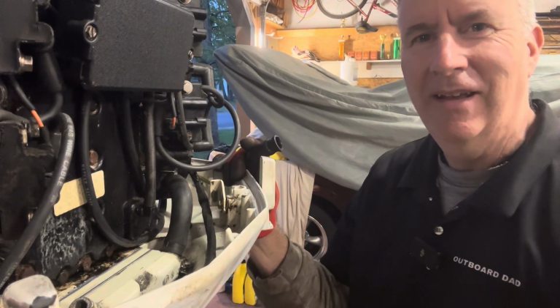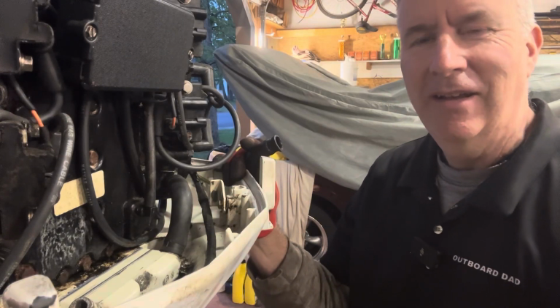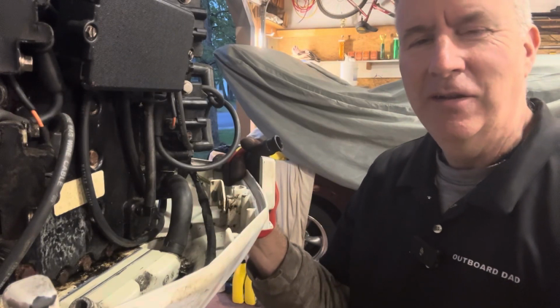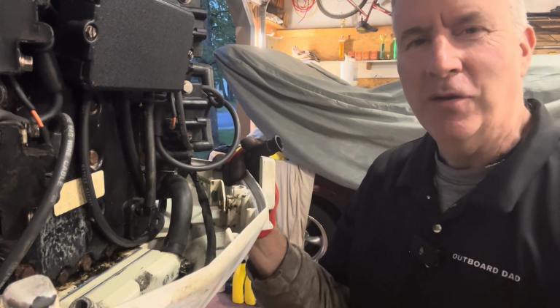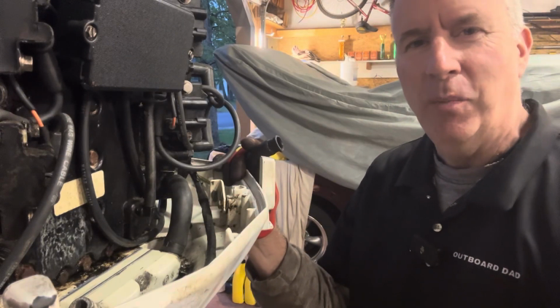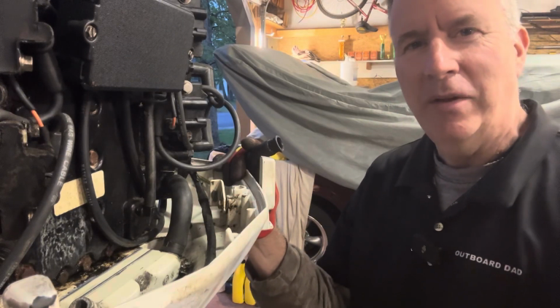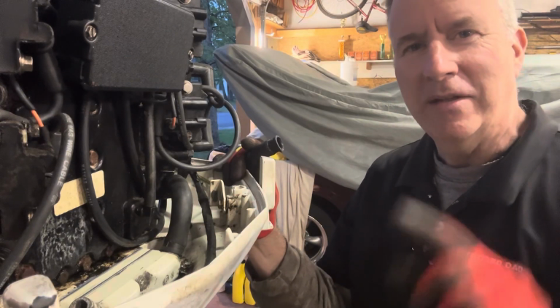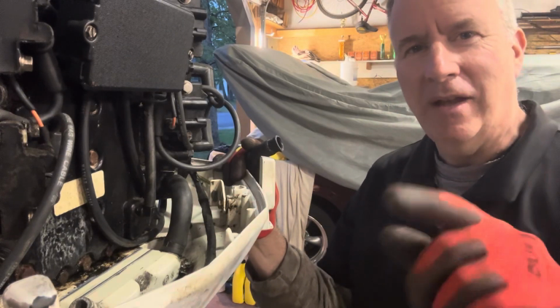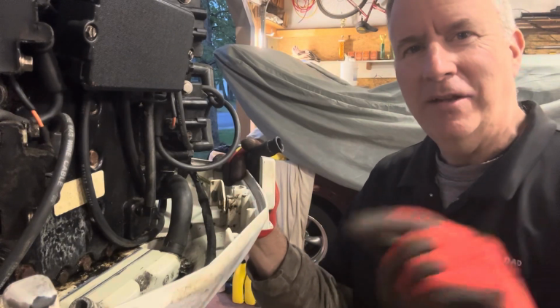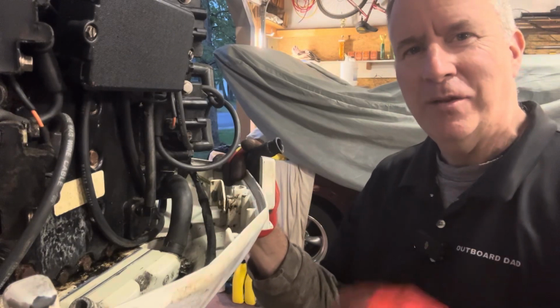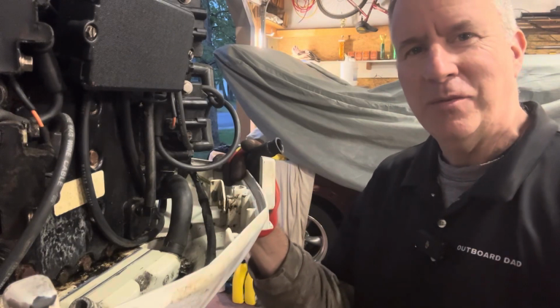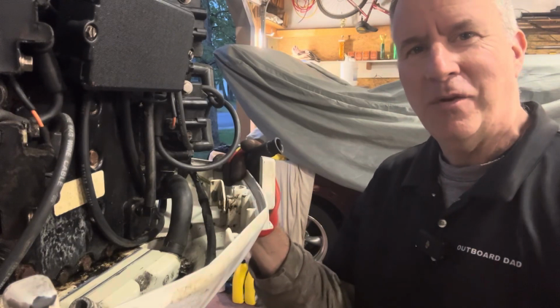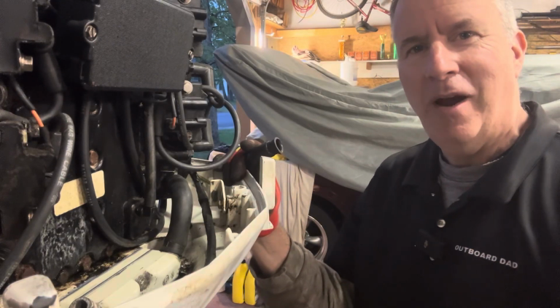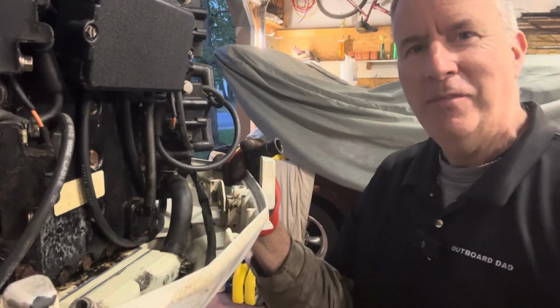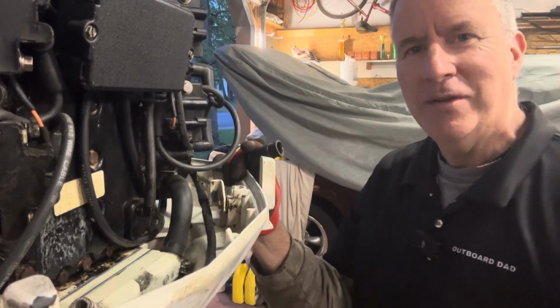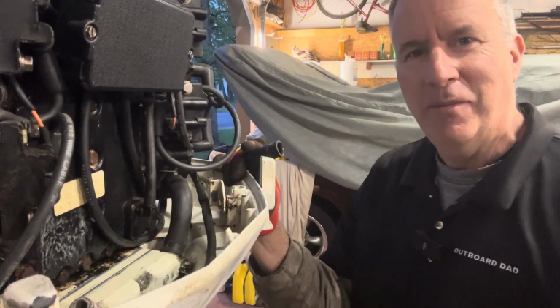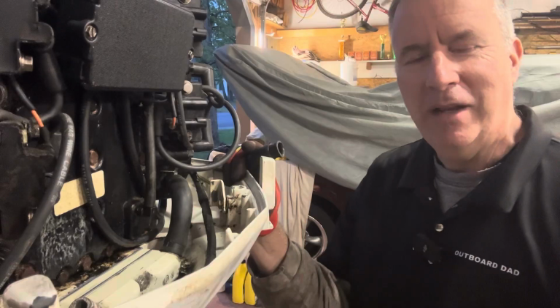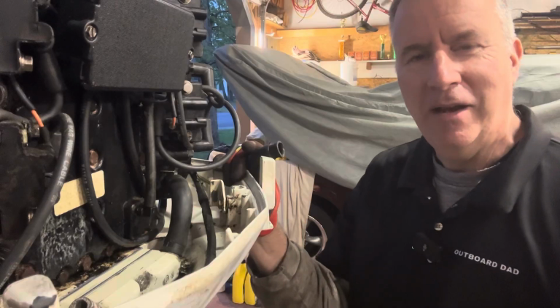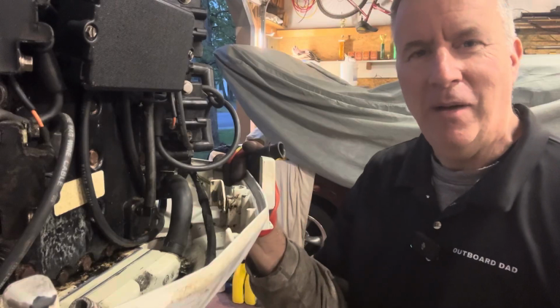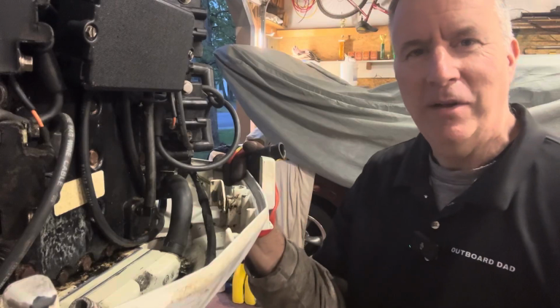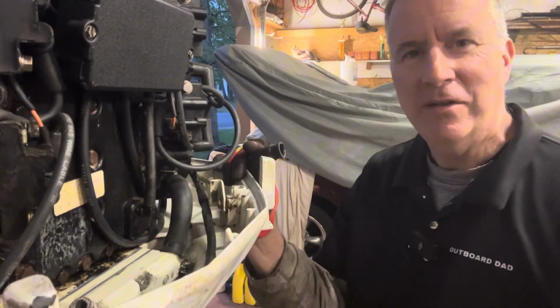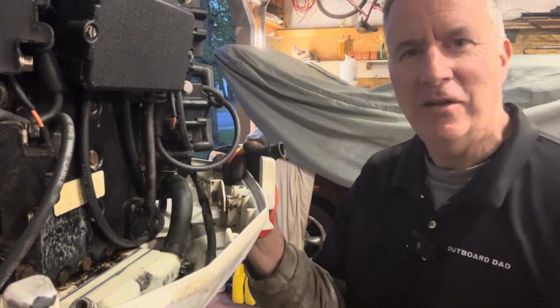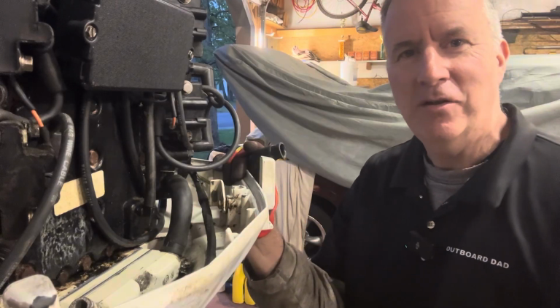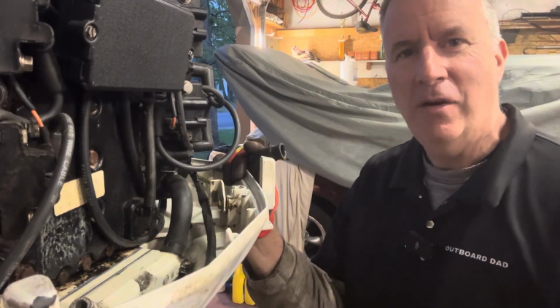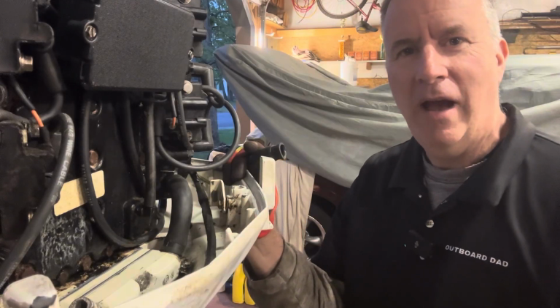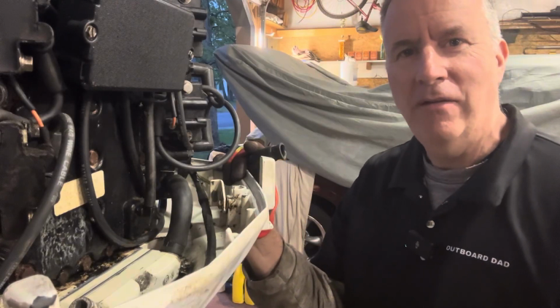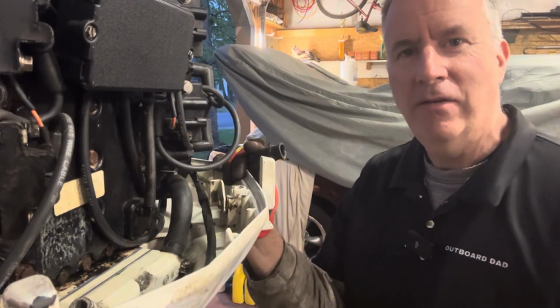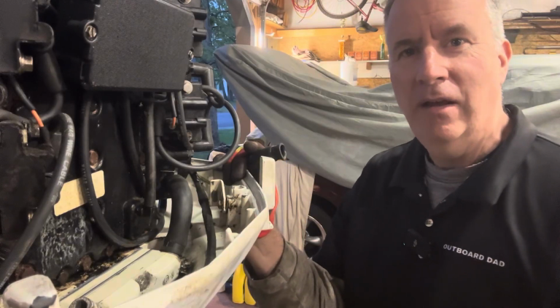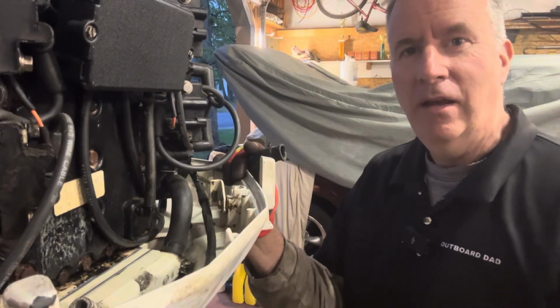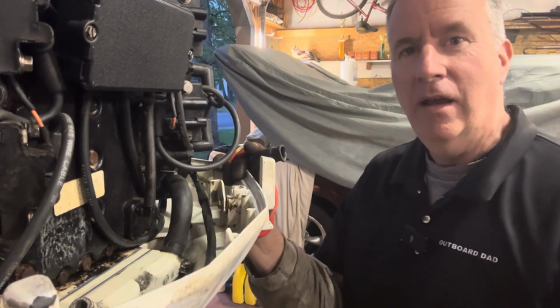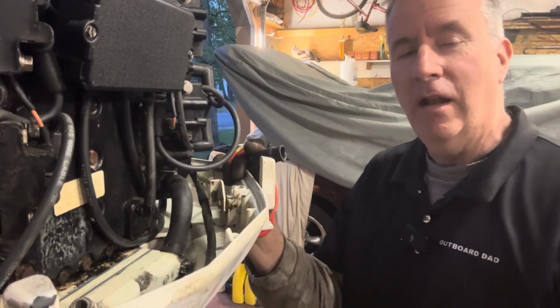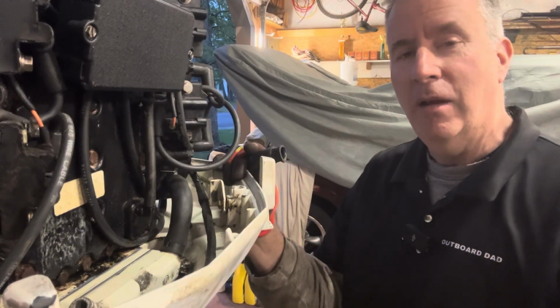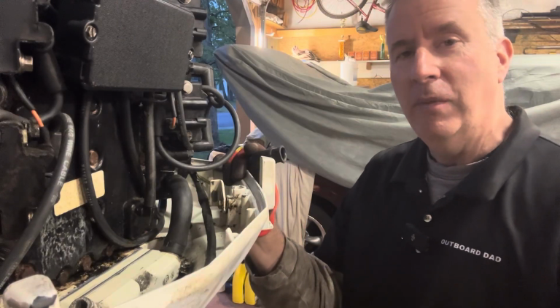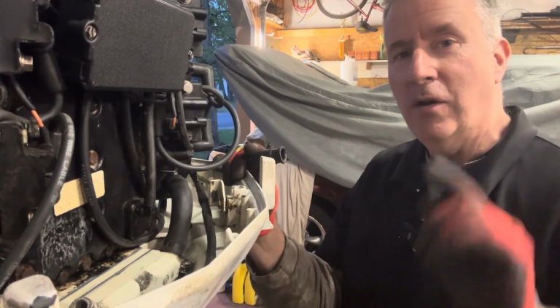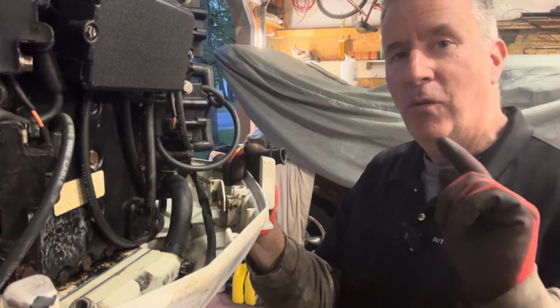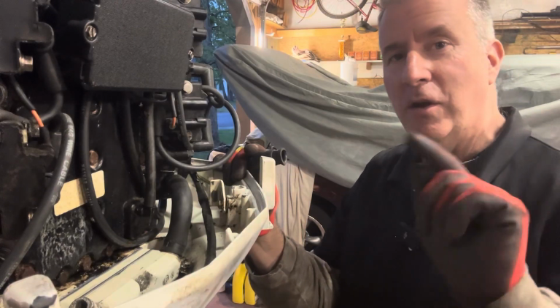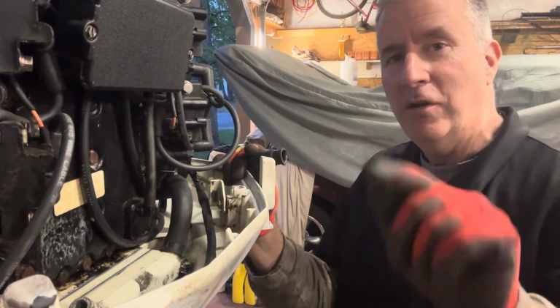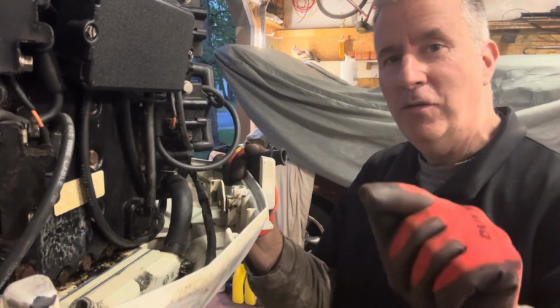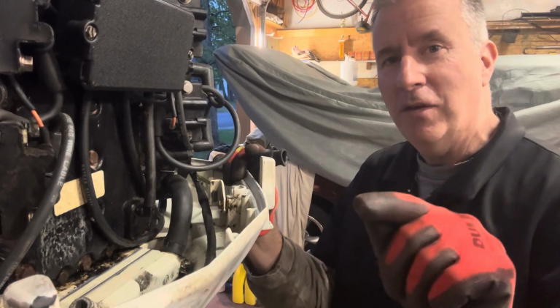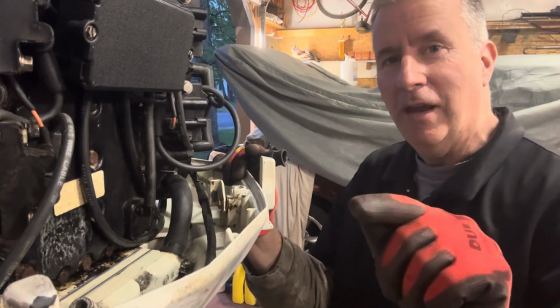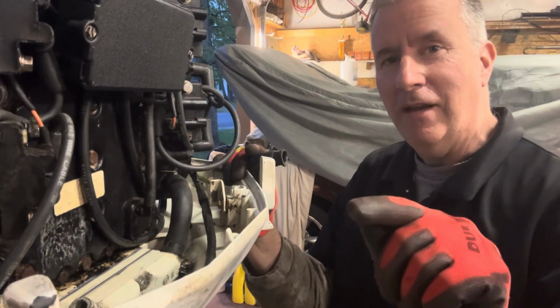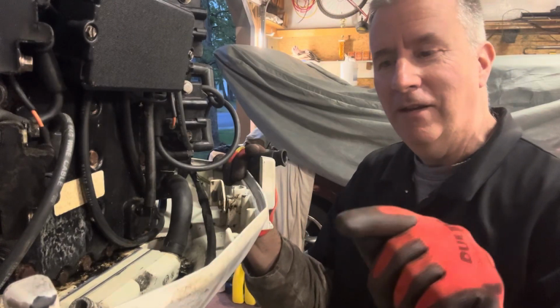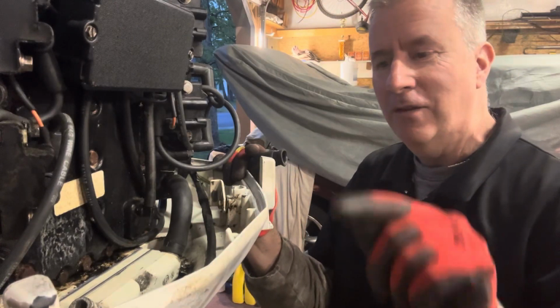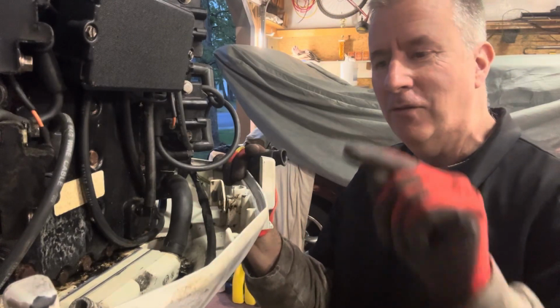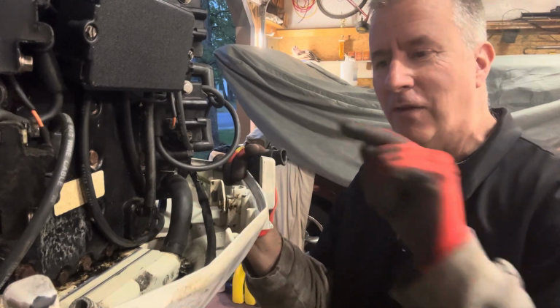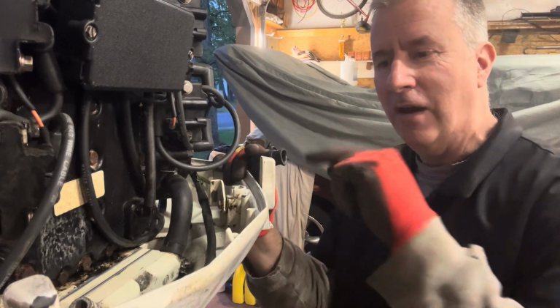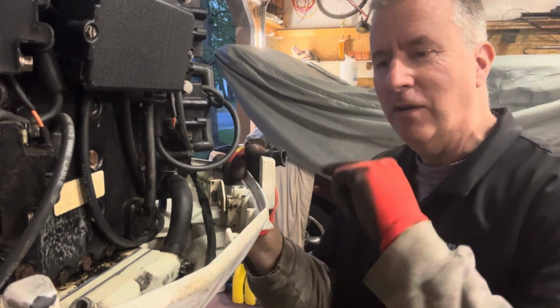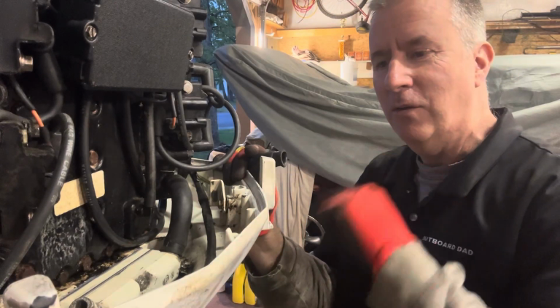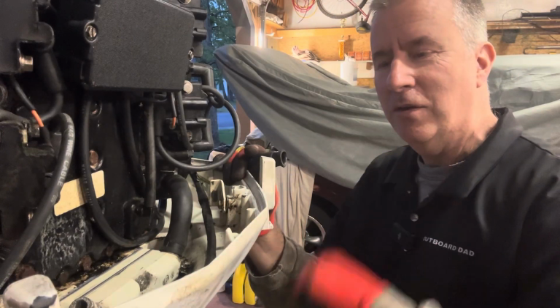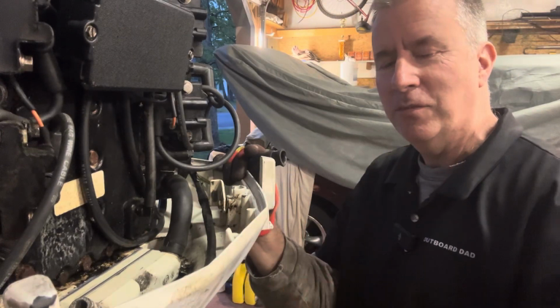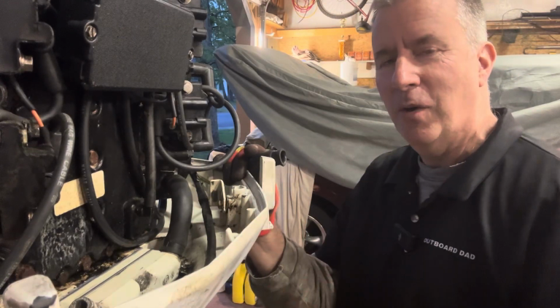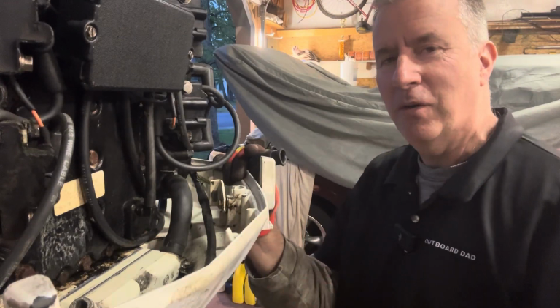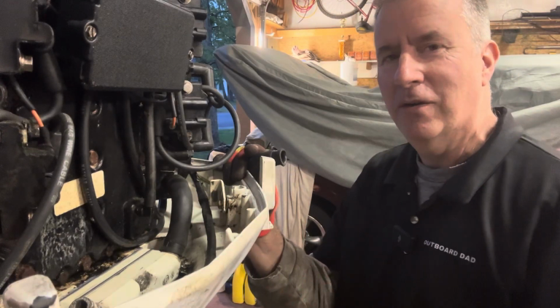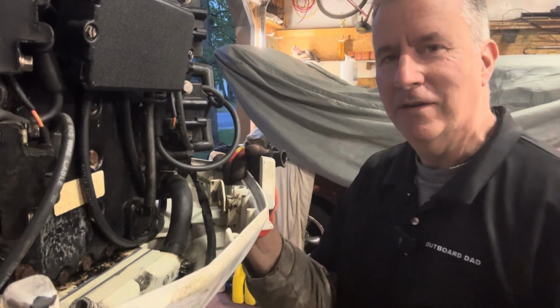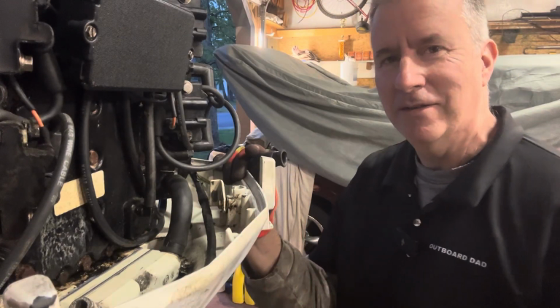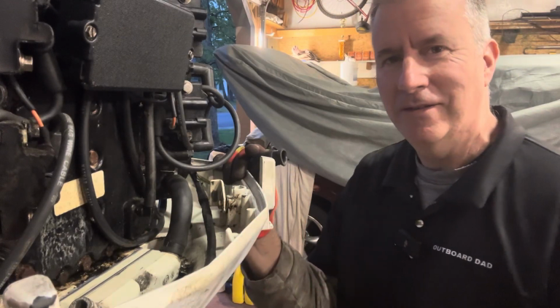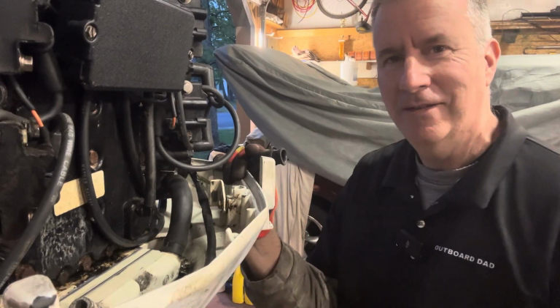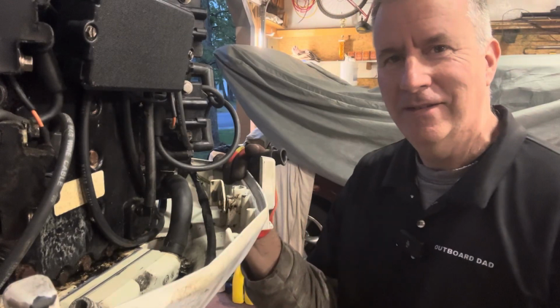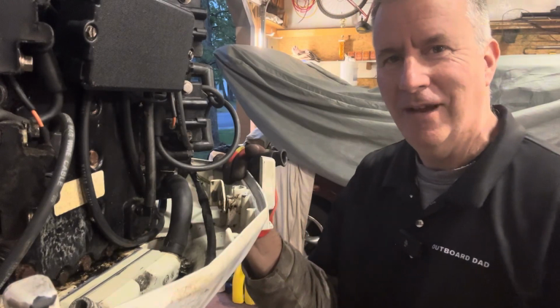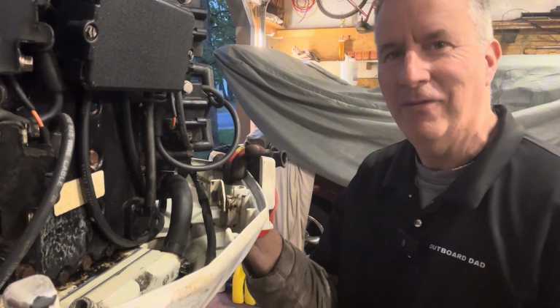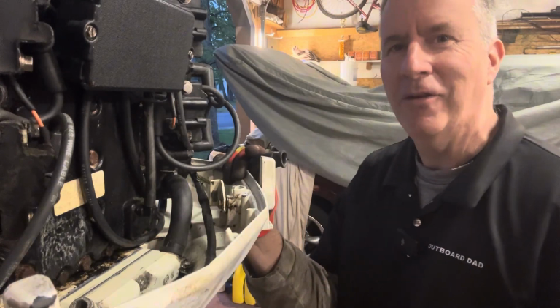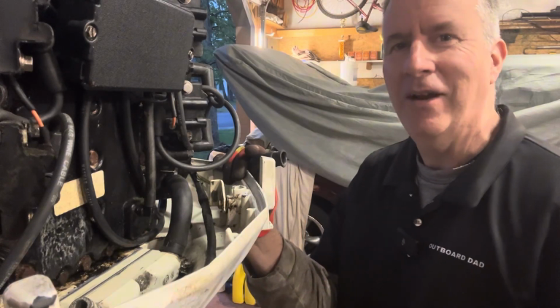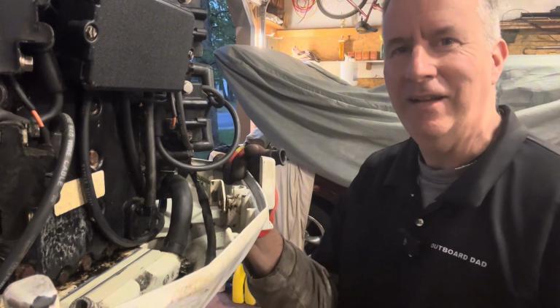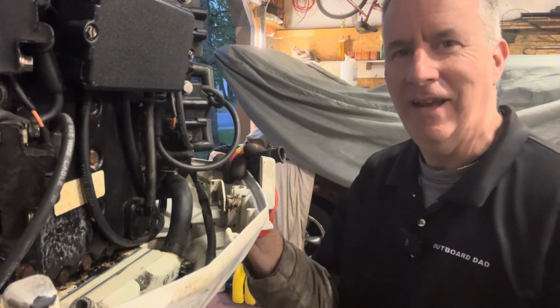Please like and subscribe, send me any comments you have, and let me know what you think the value of this motor is. Have a great day.